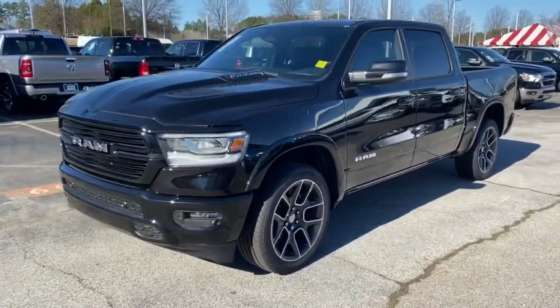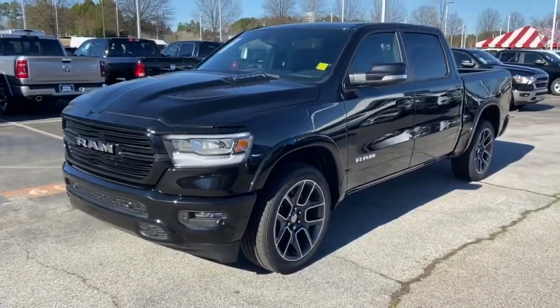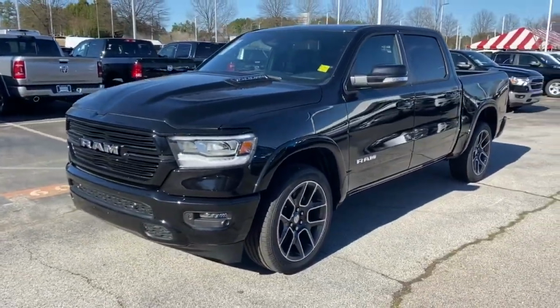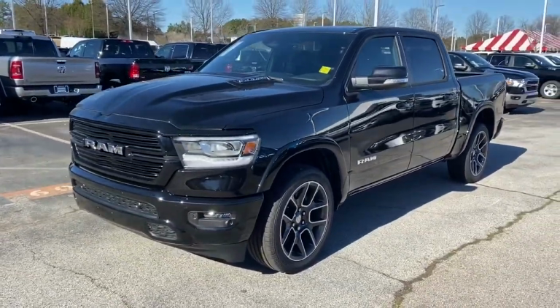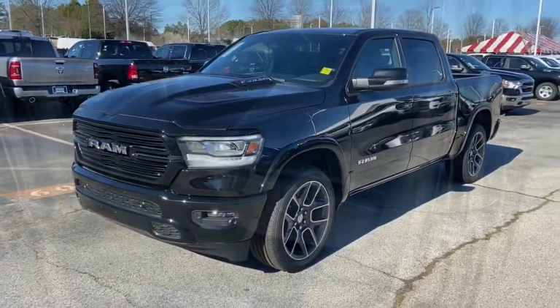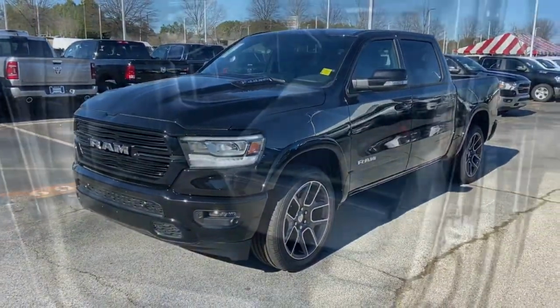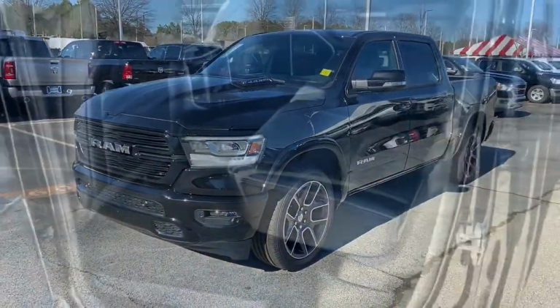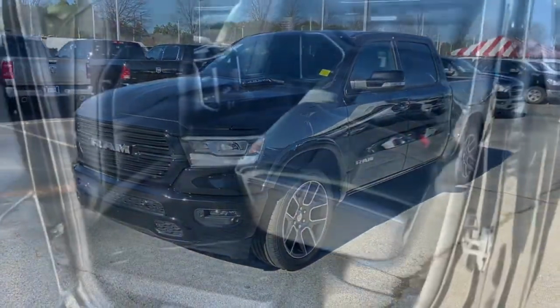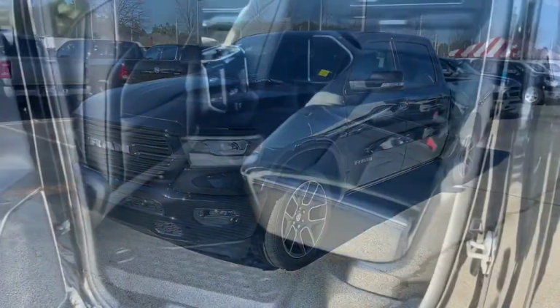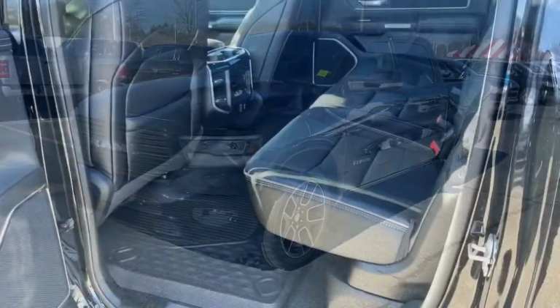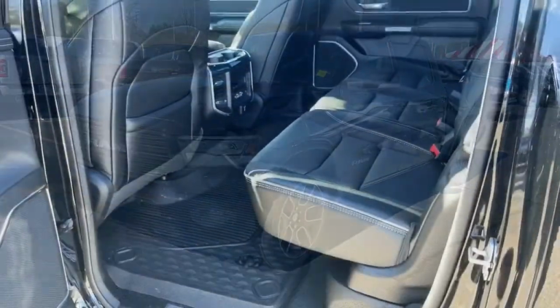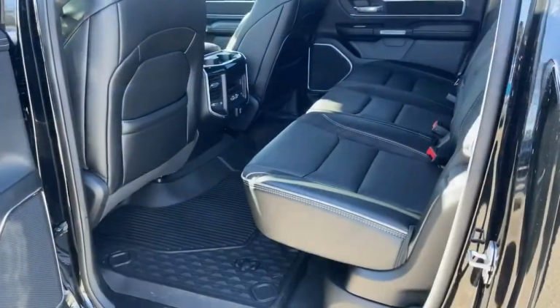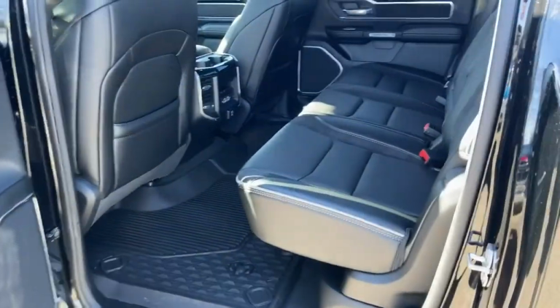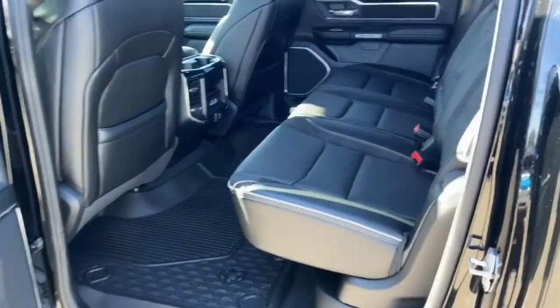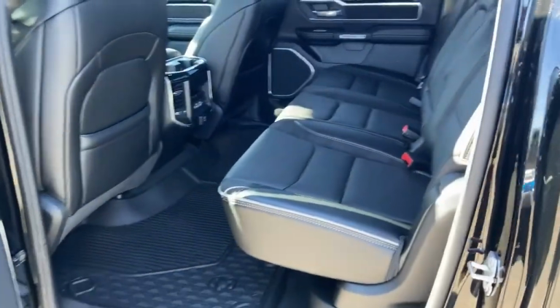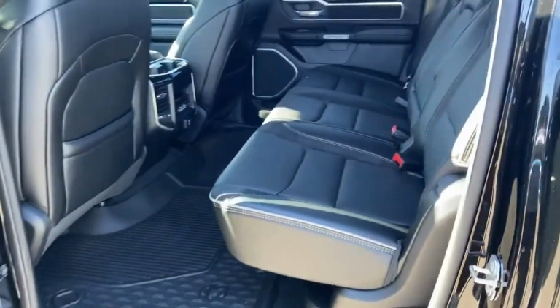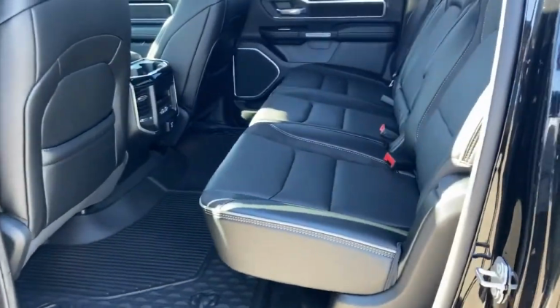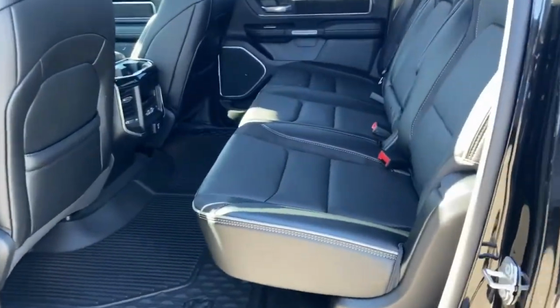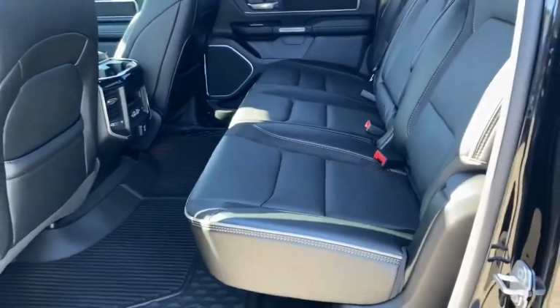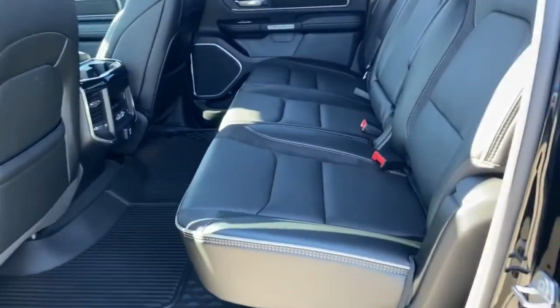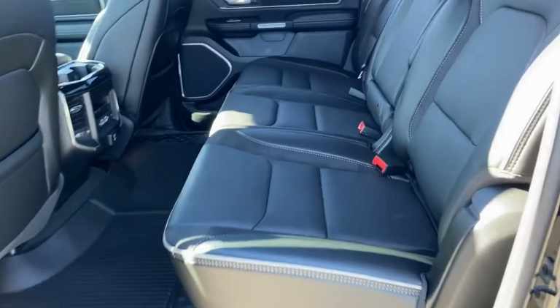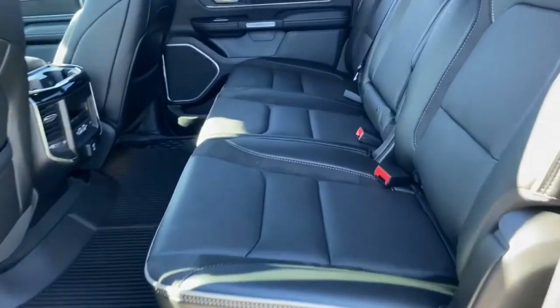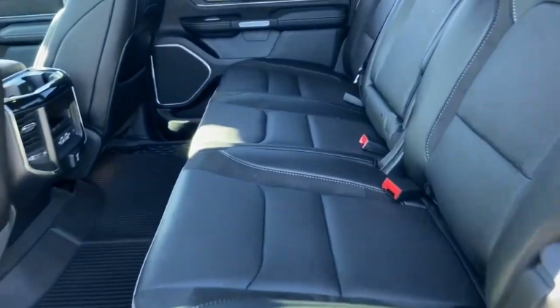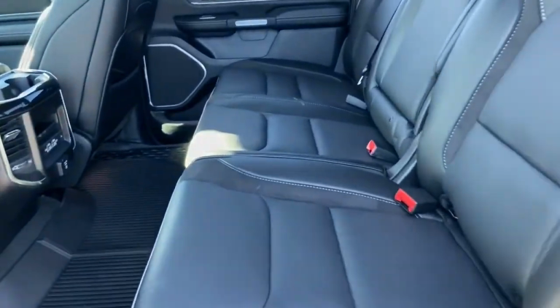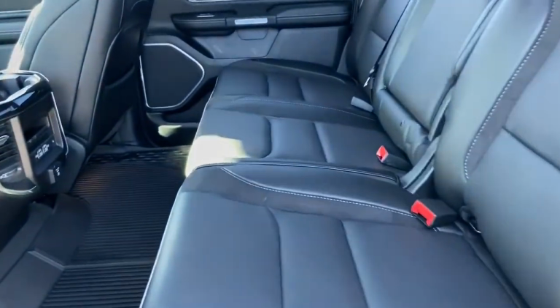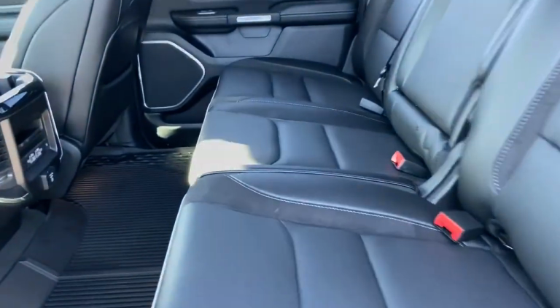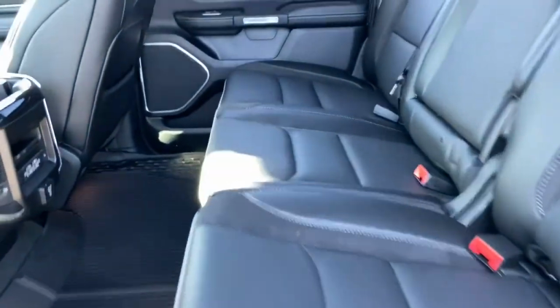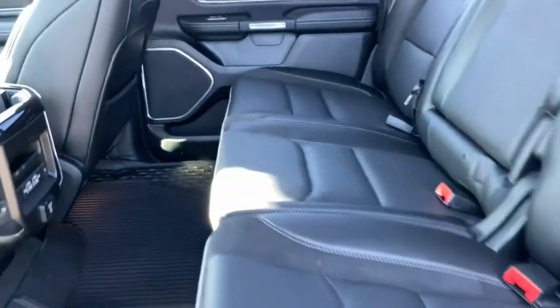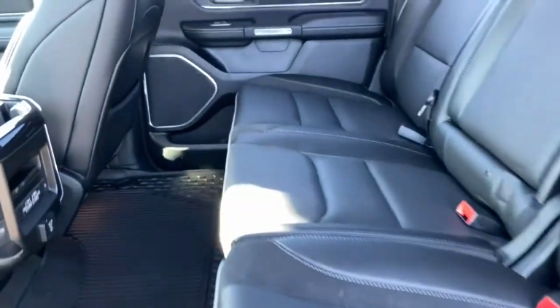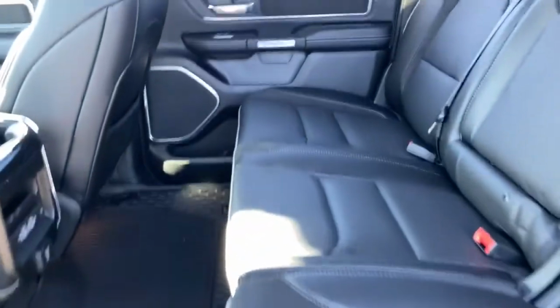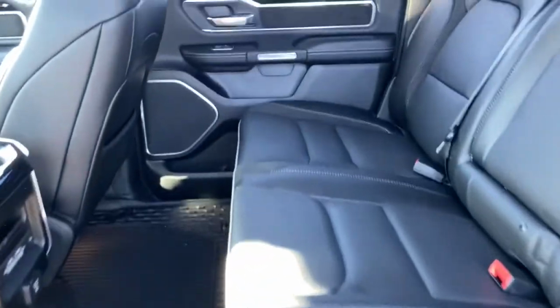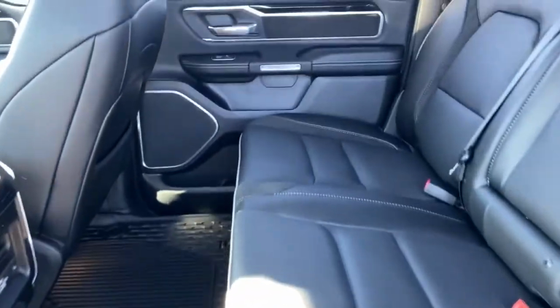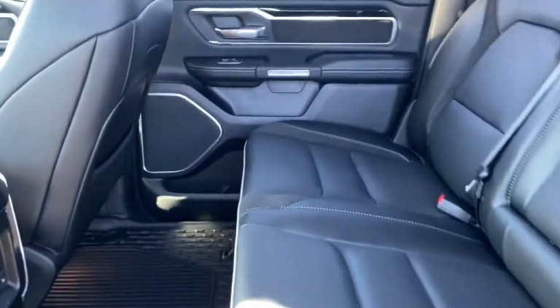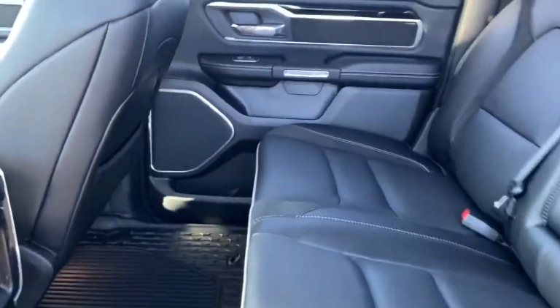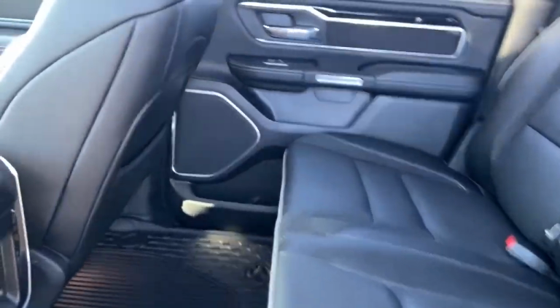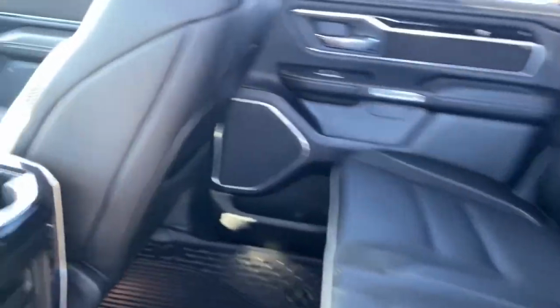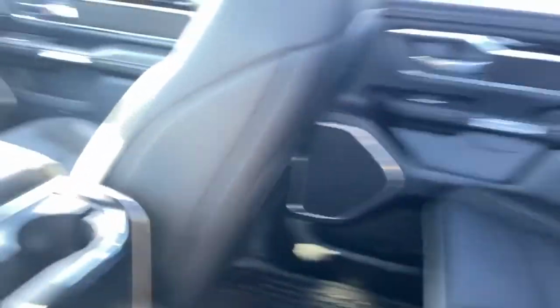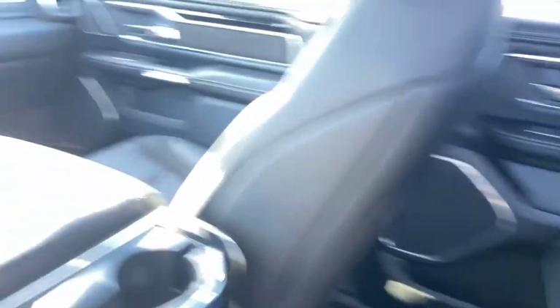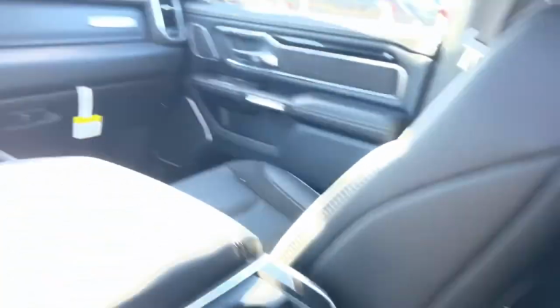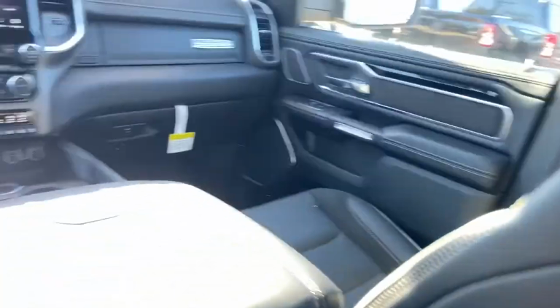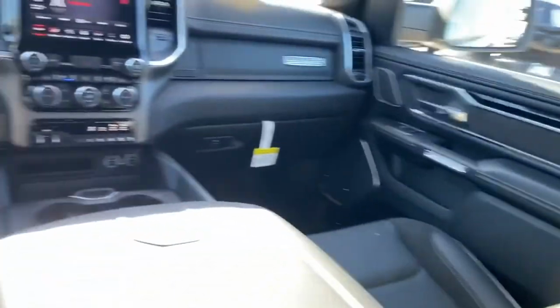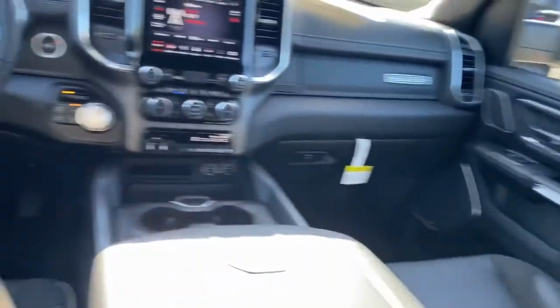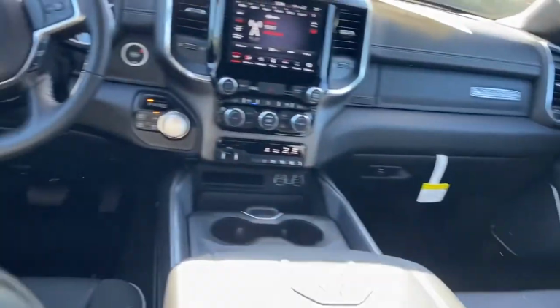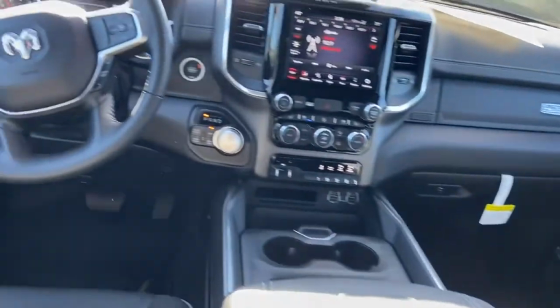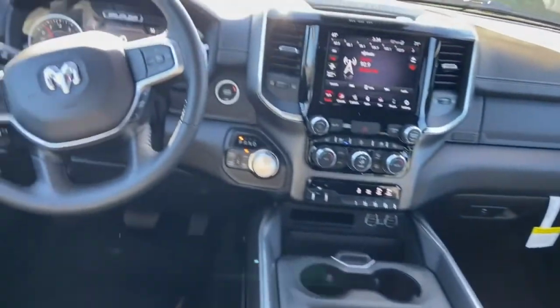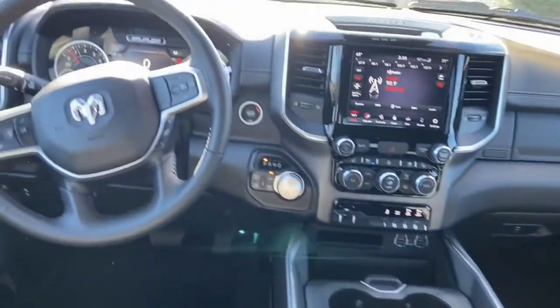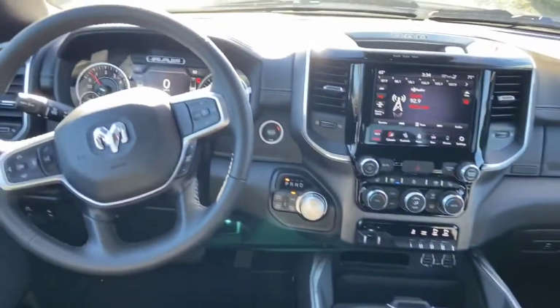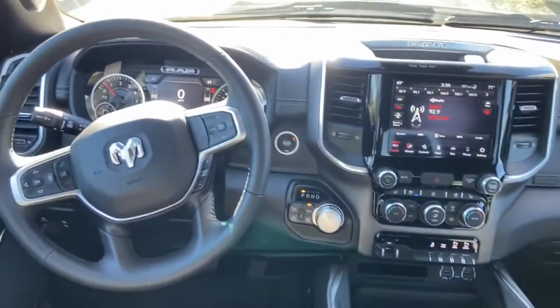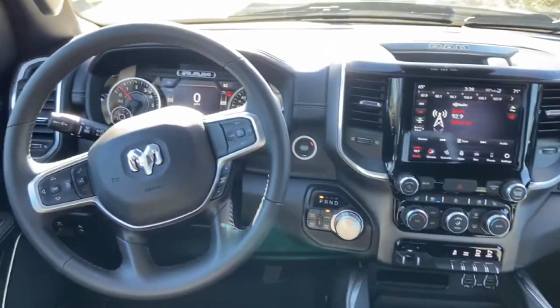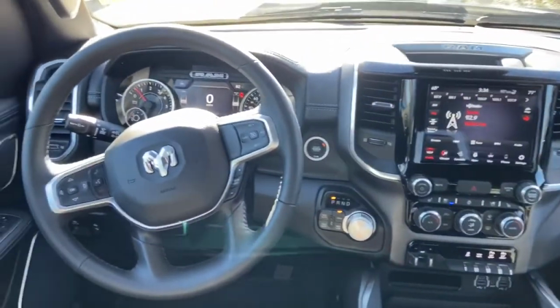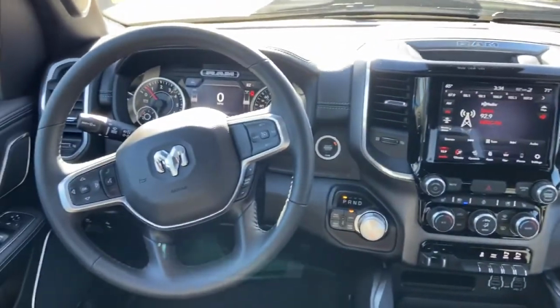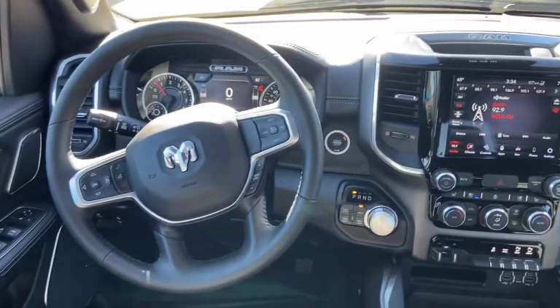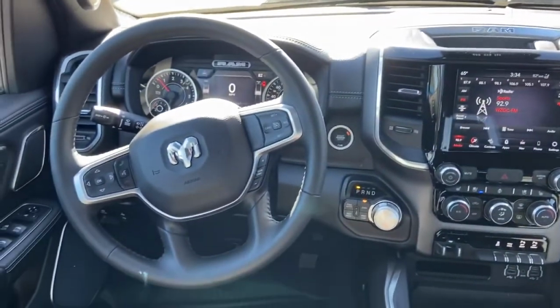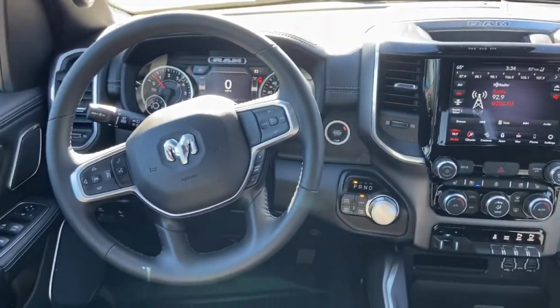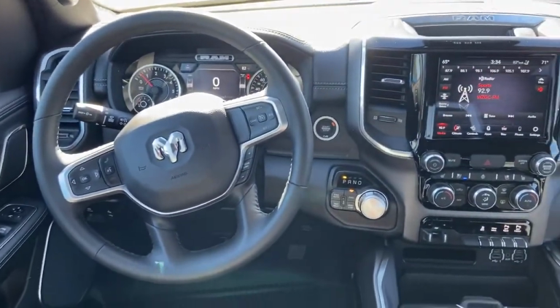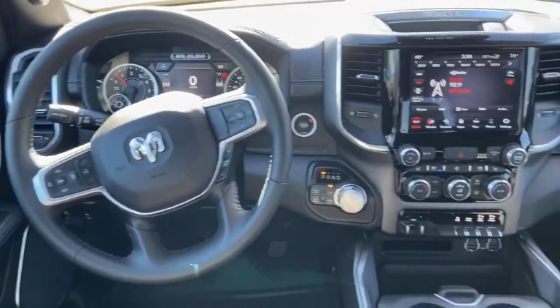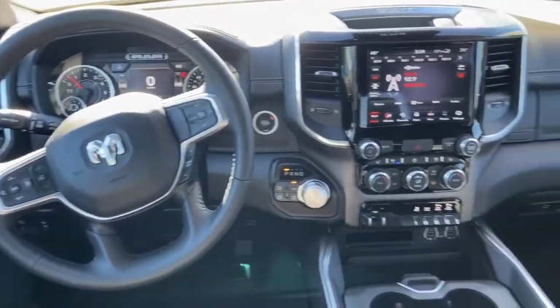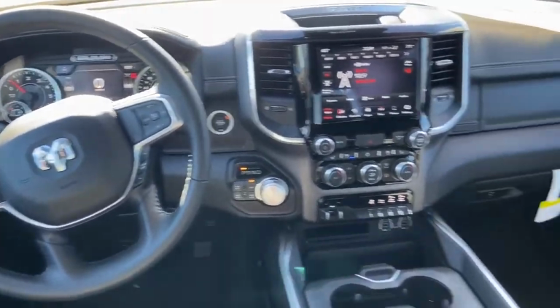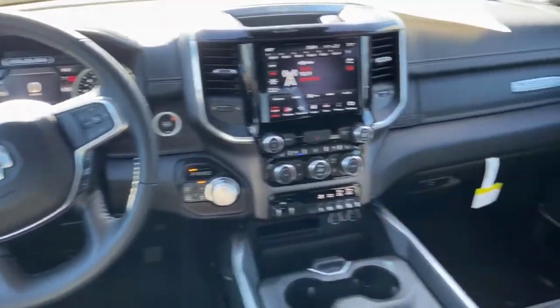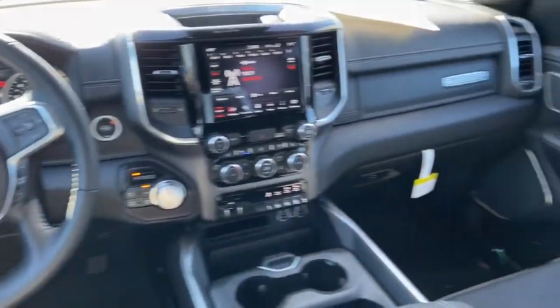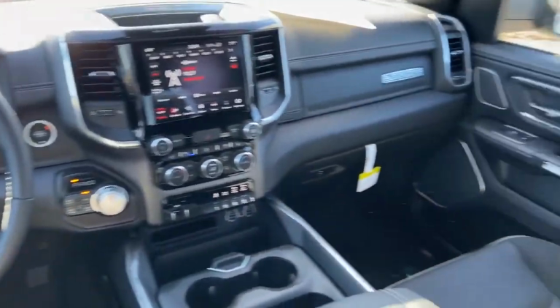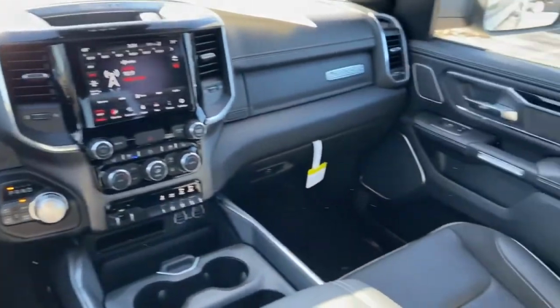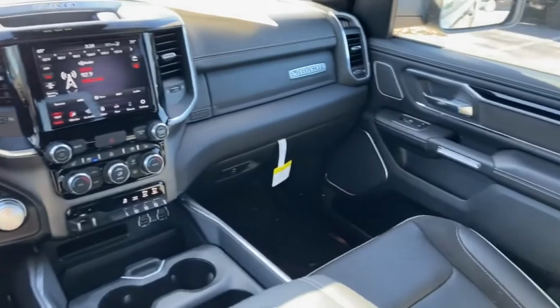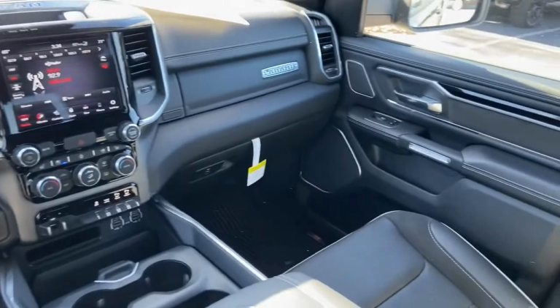Woodgrain interior trim. Control the controllables in the strong, dependable and comfortable Ram 1500. Test drive it today.